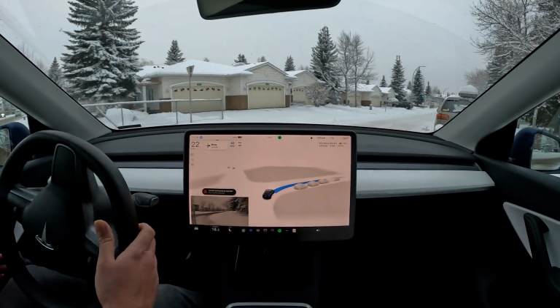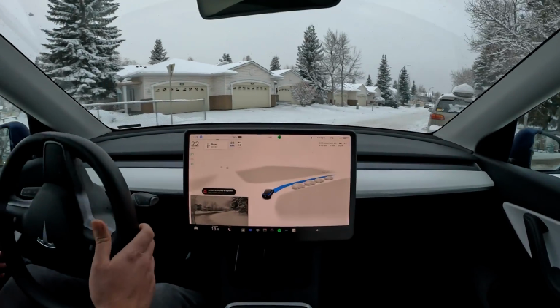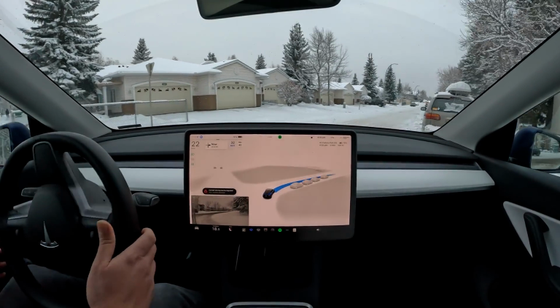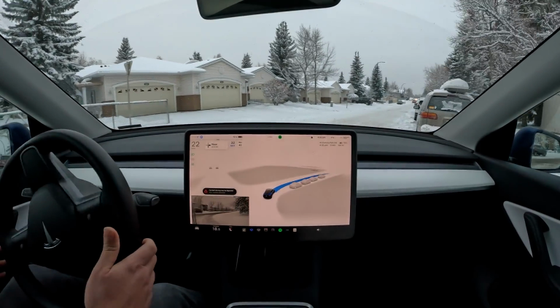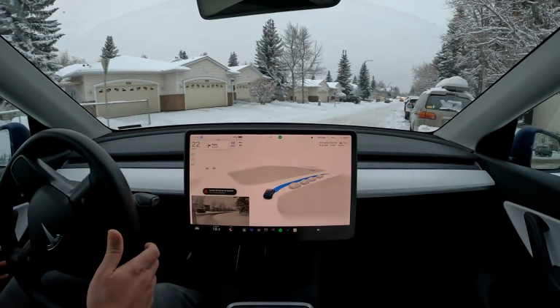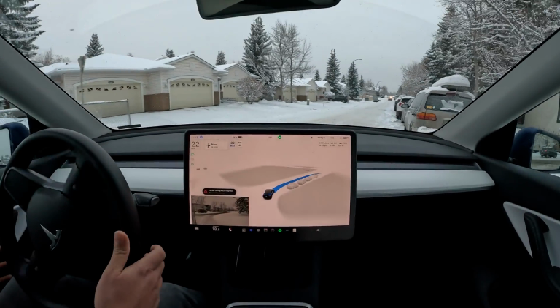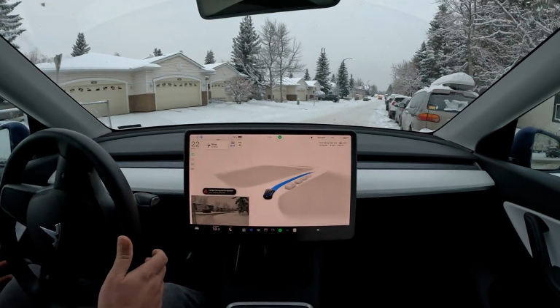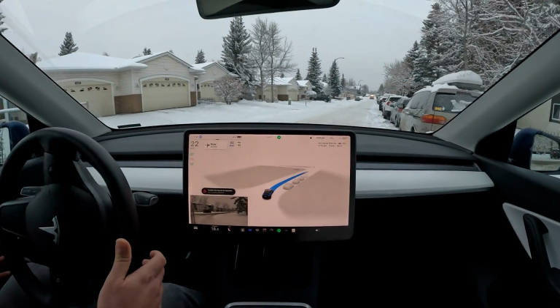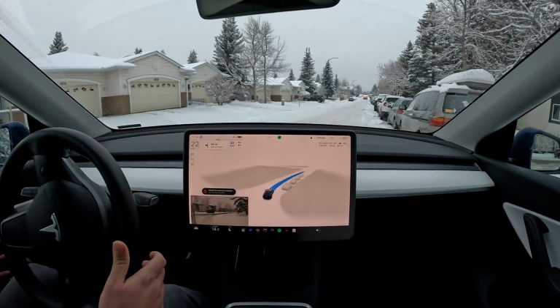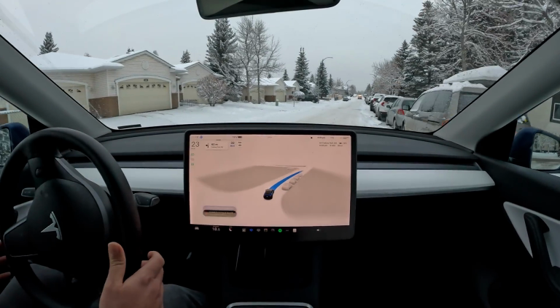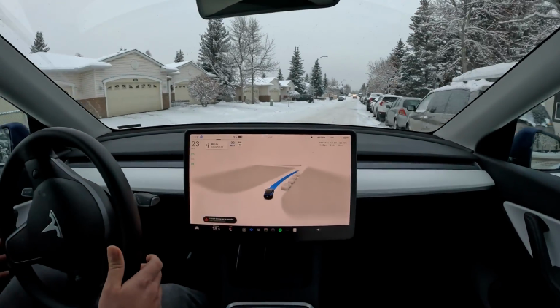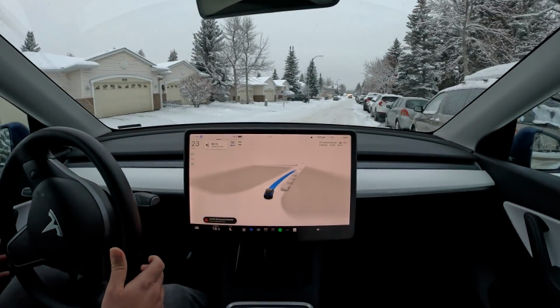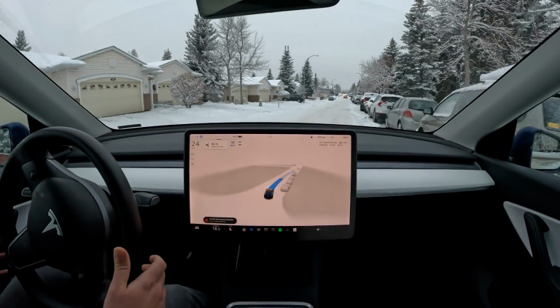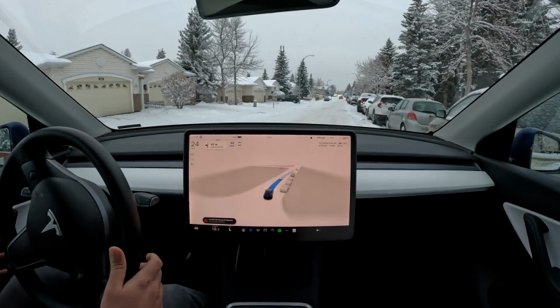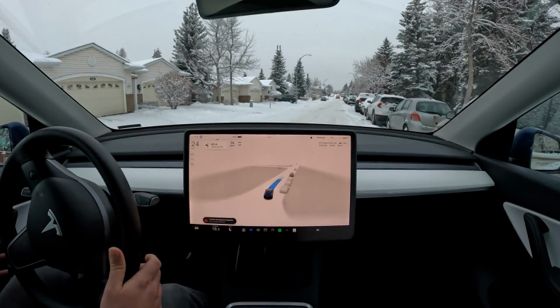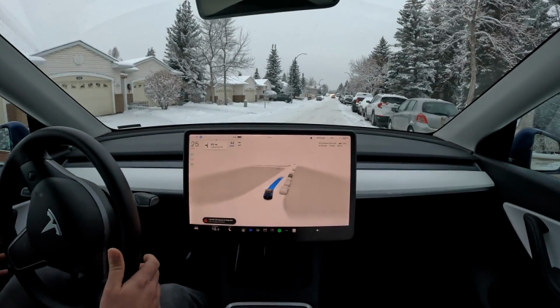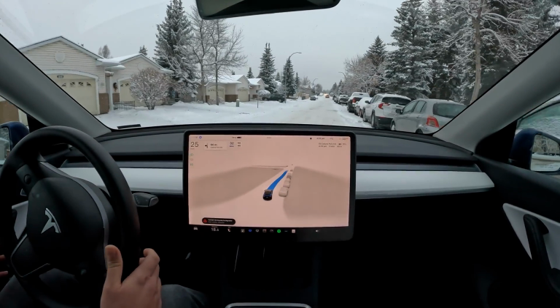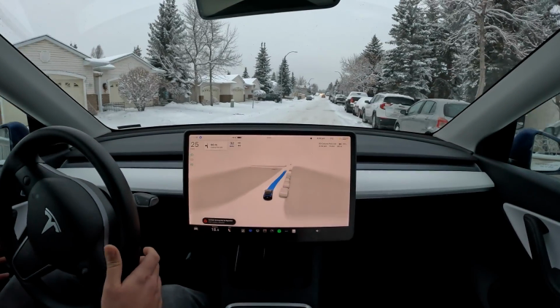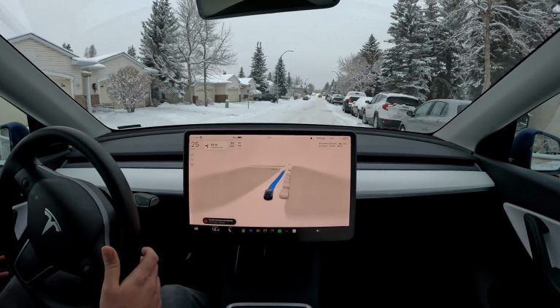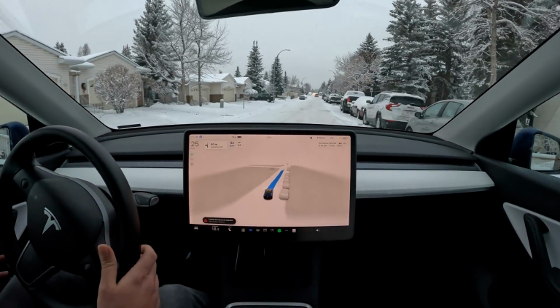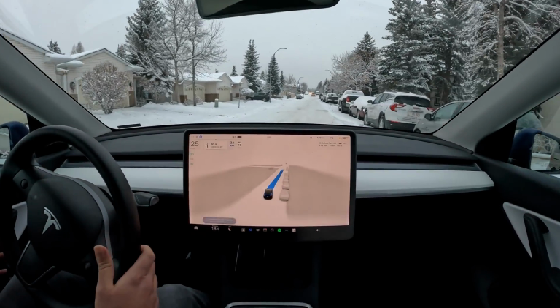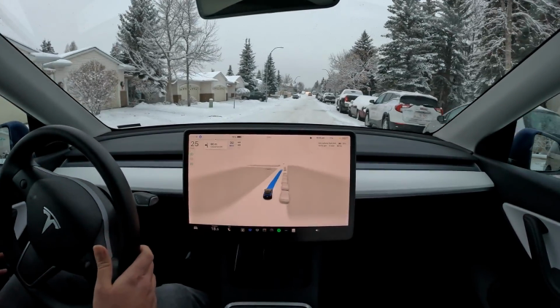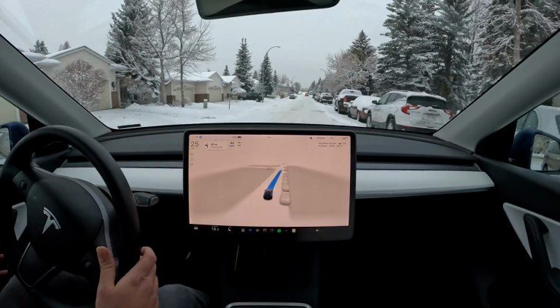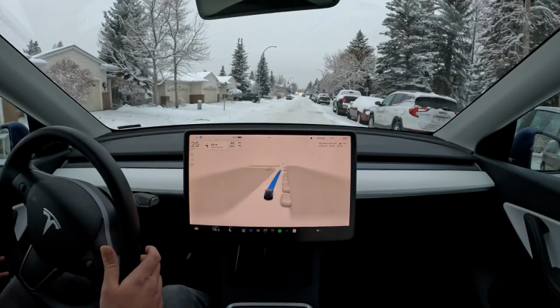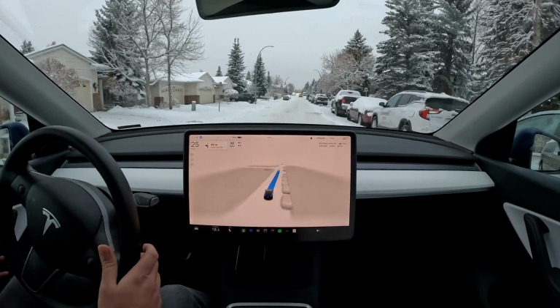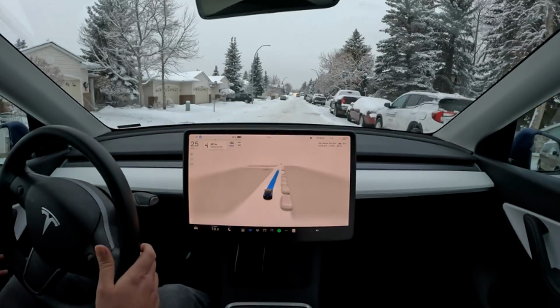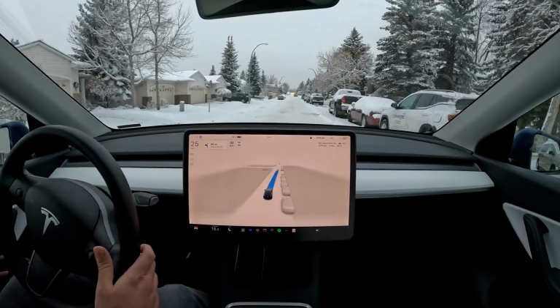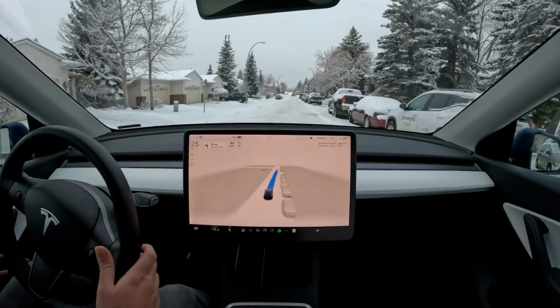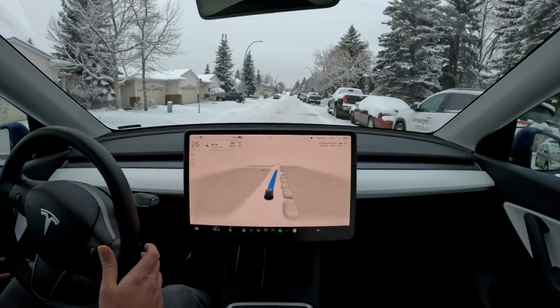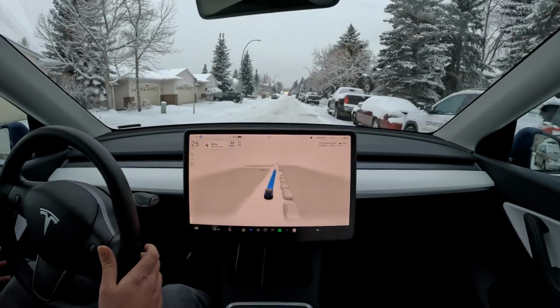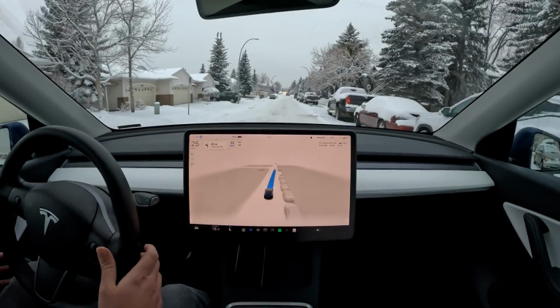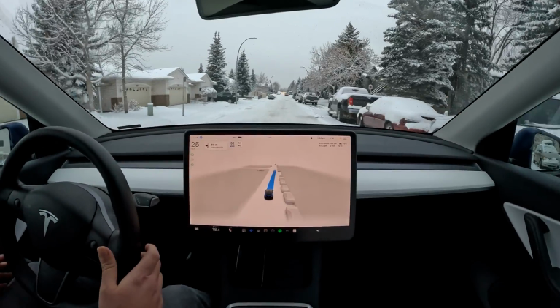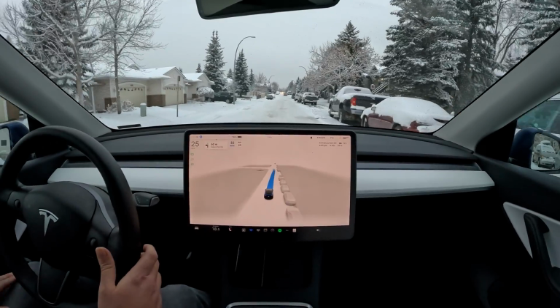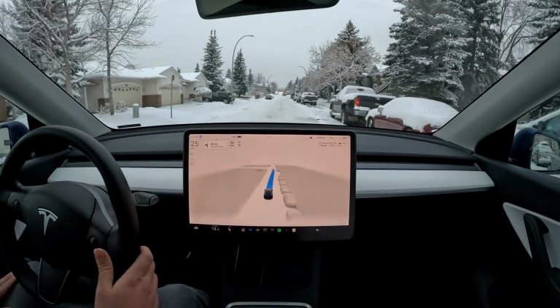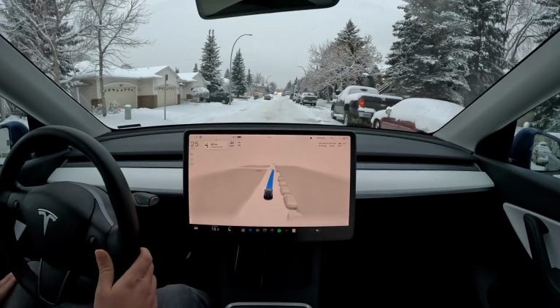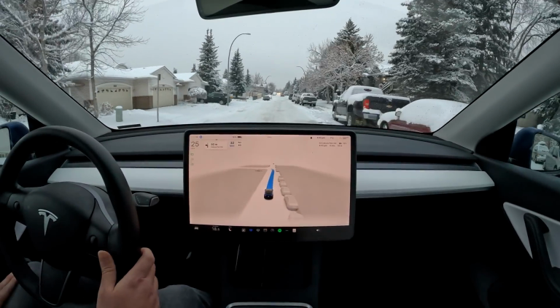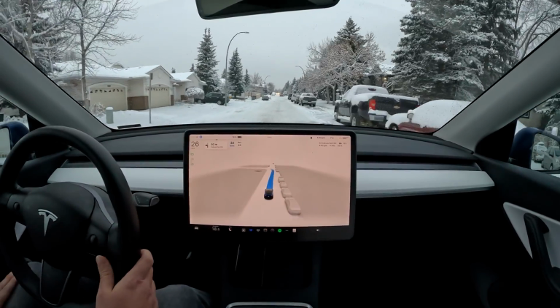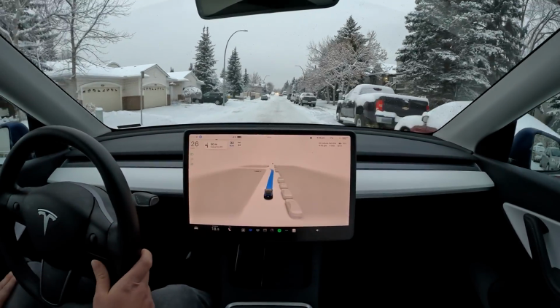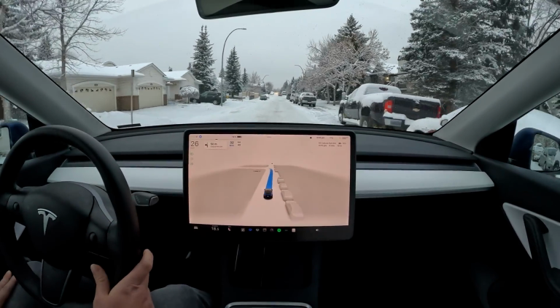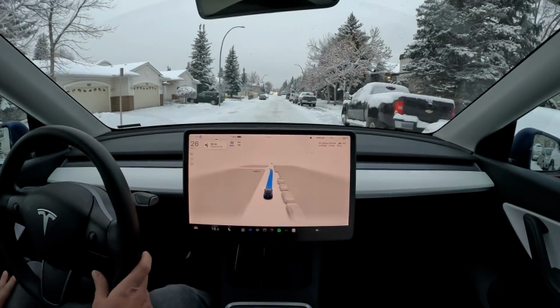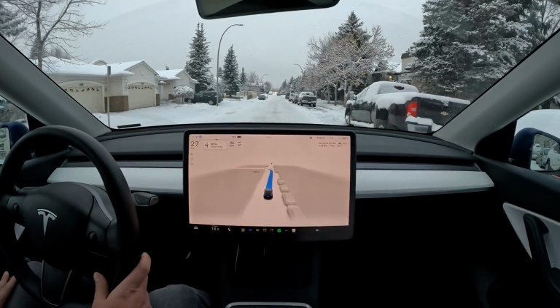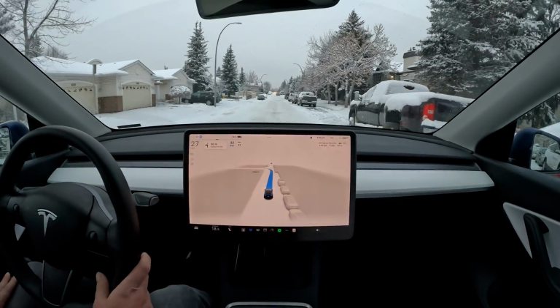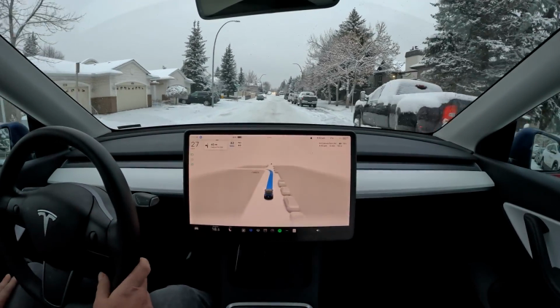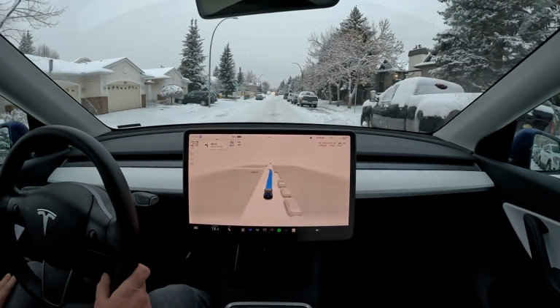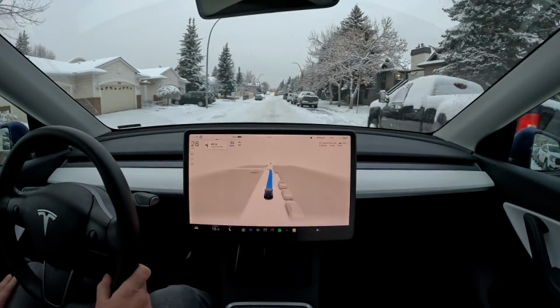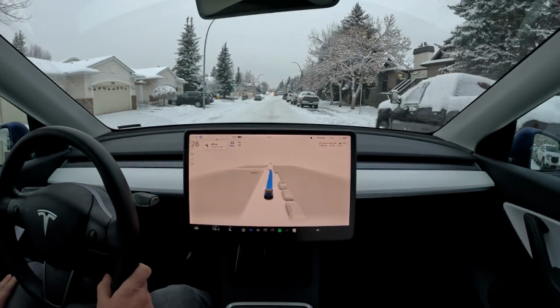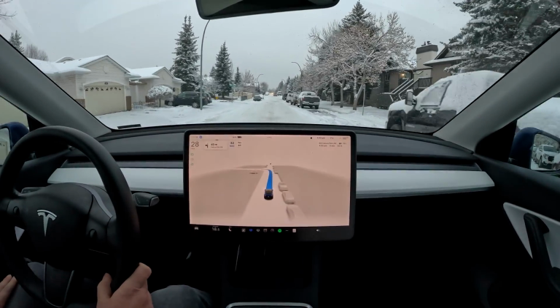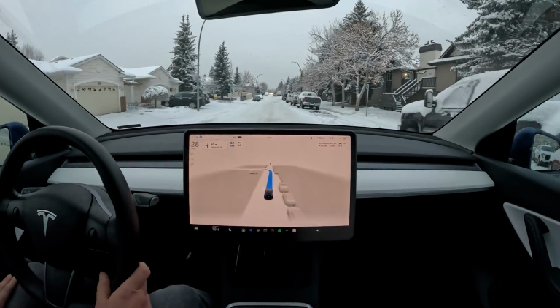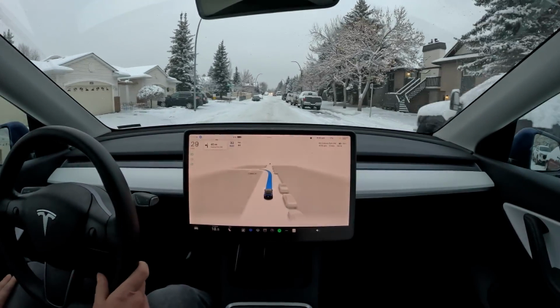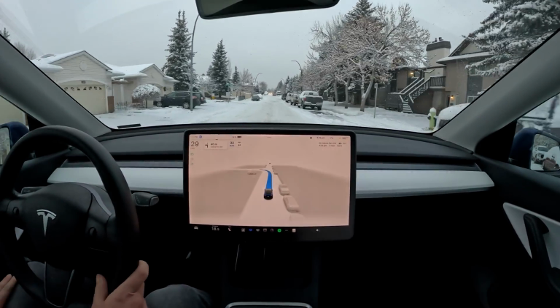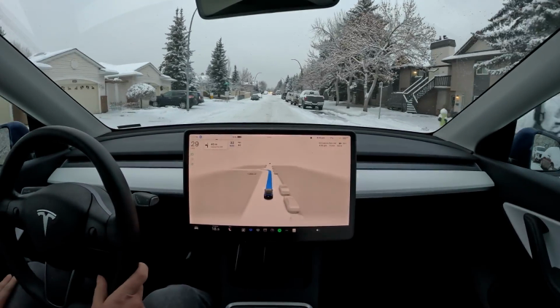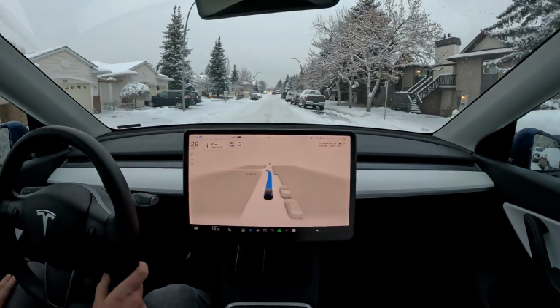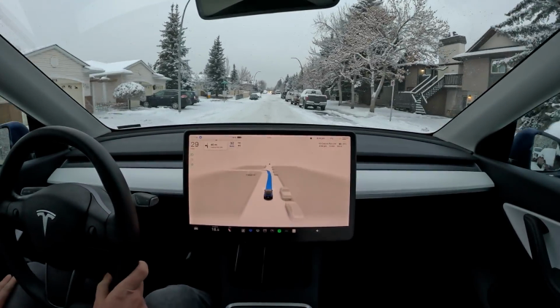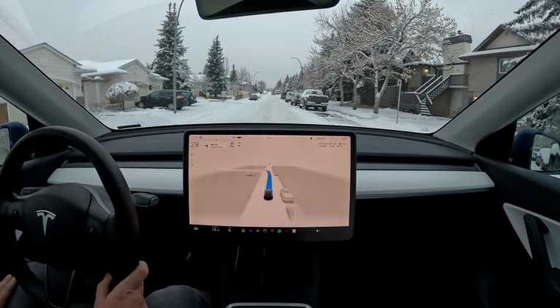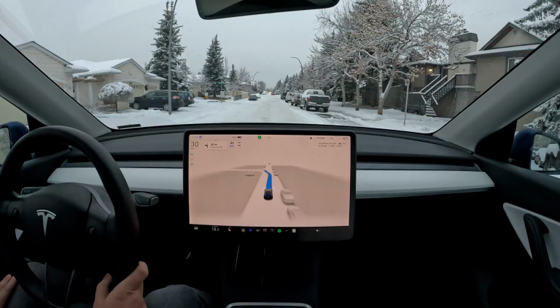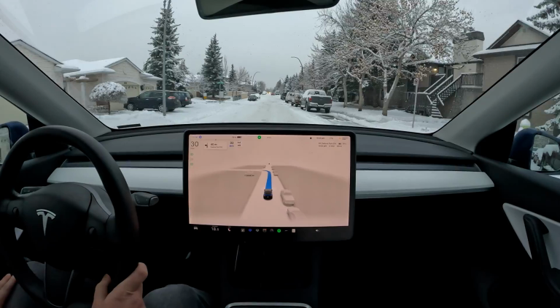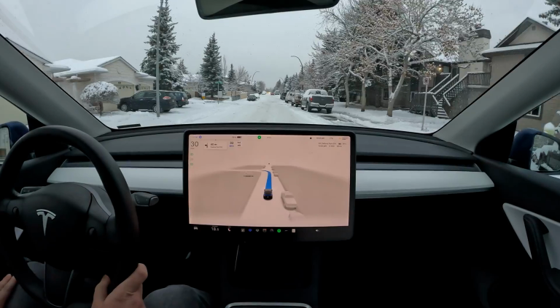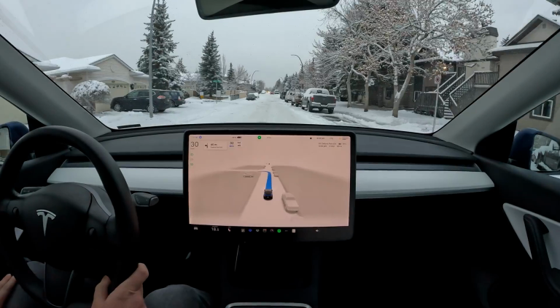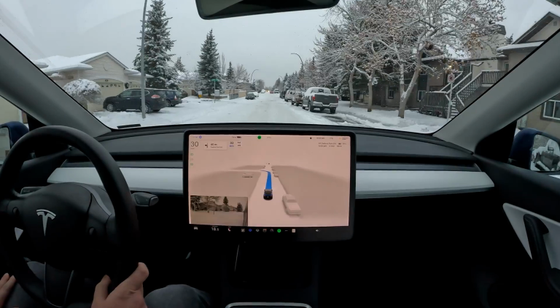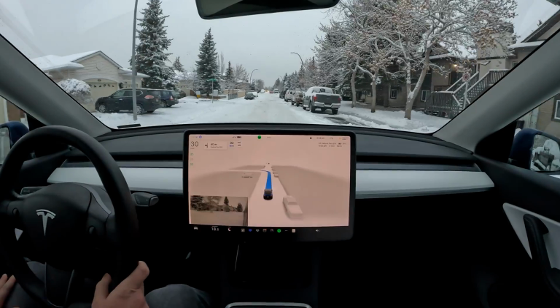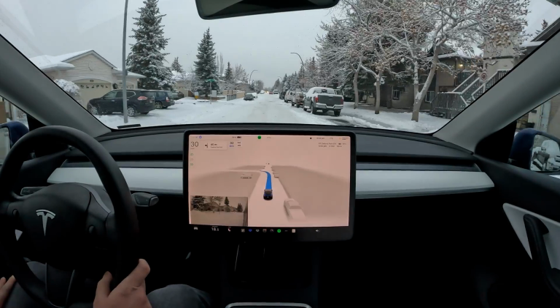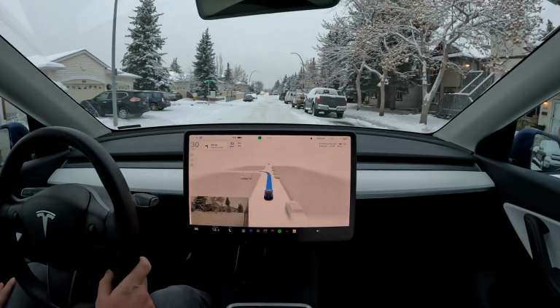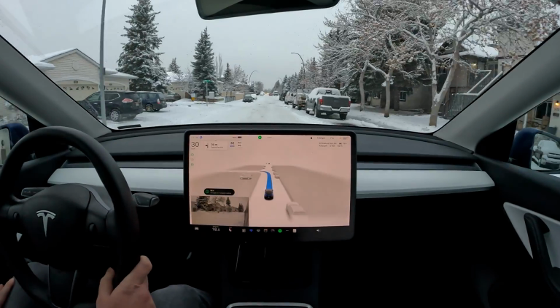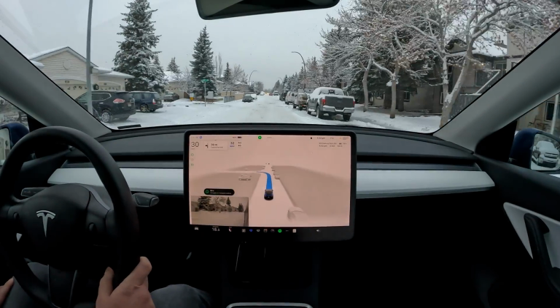Here we go — another sliding action. The car's kind of fishtailing, but handled it very well. No red steering wheel.